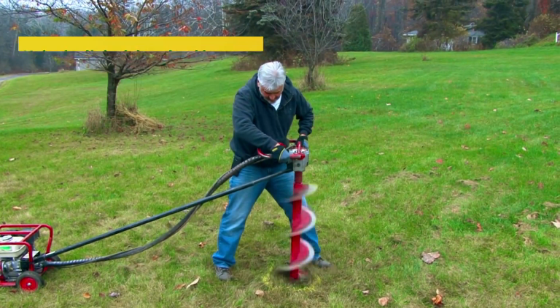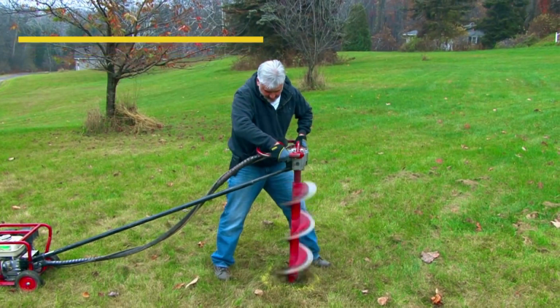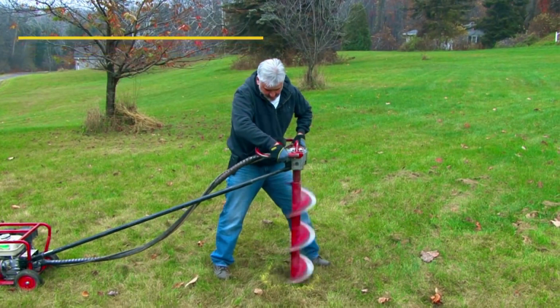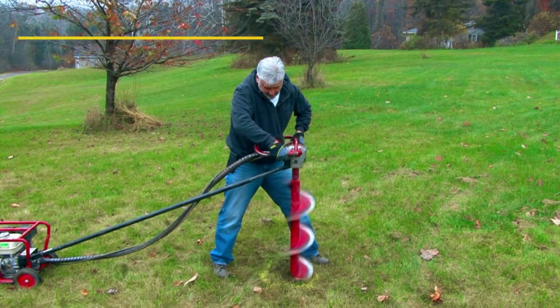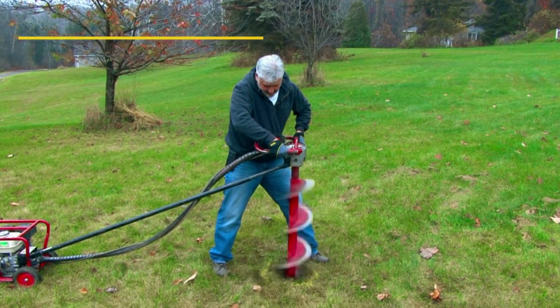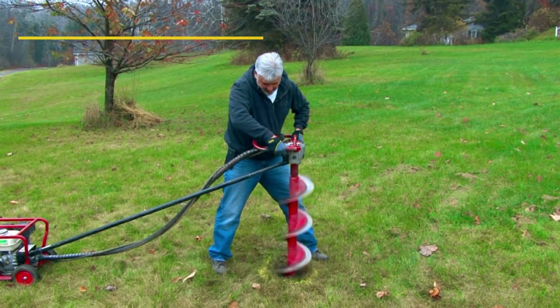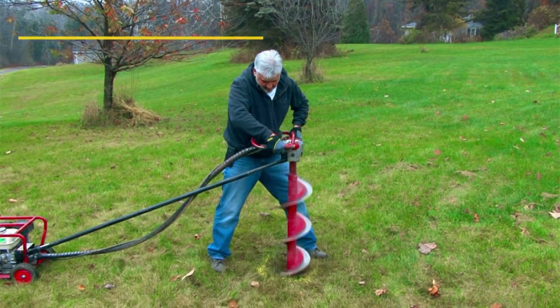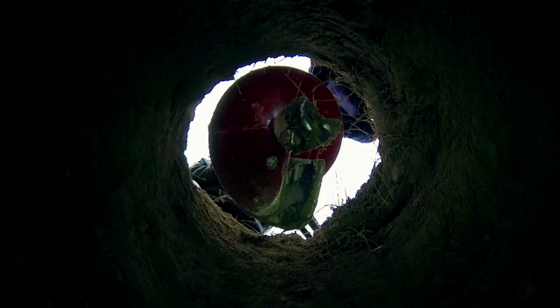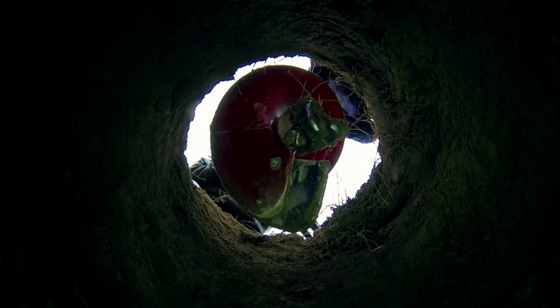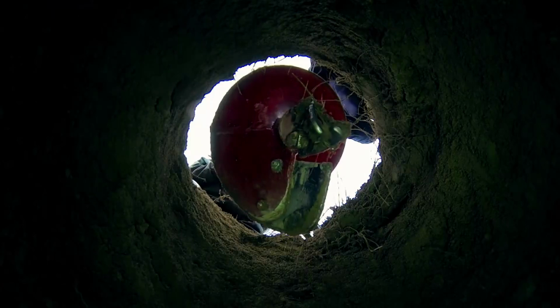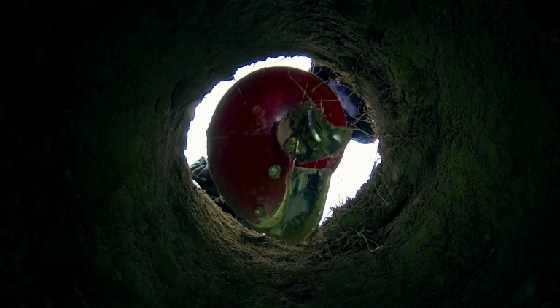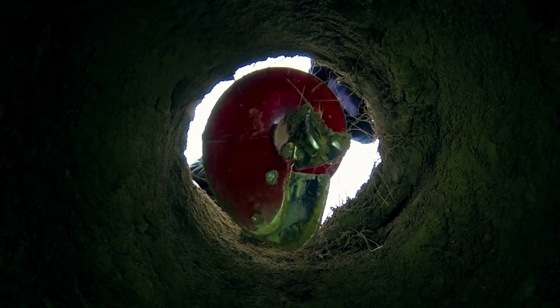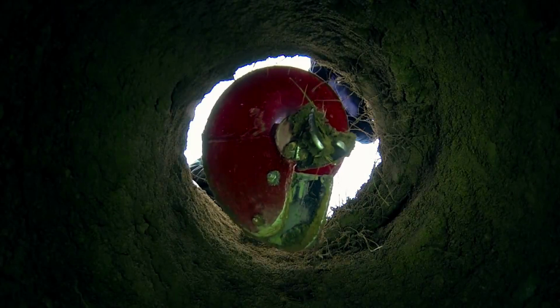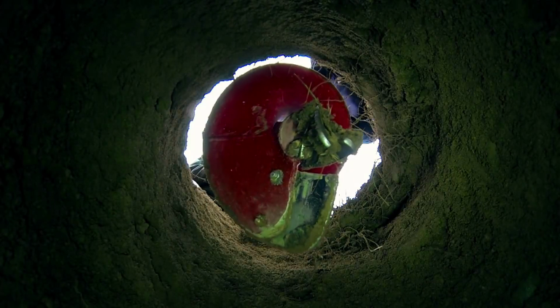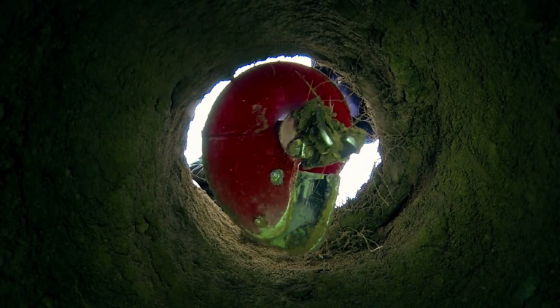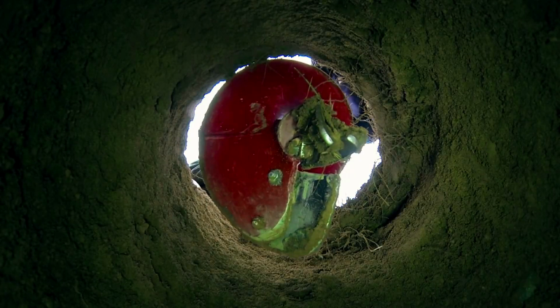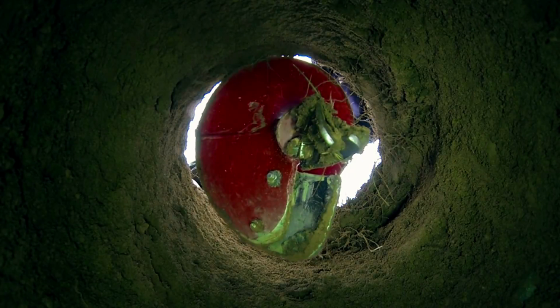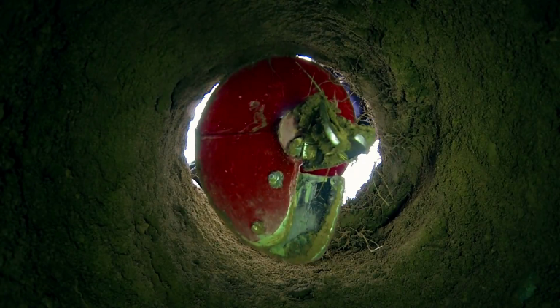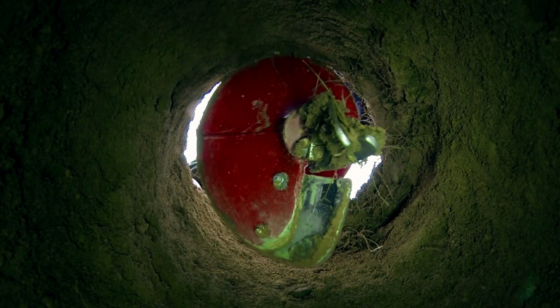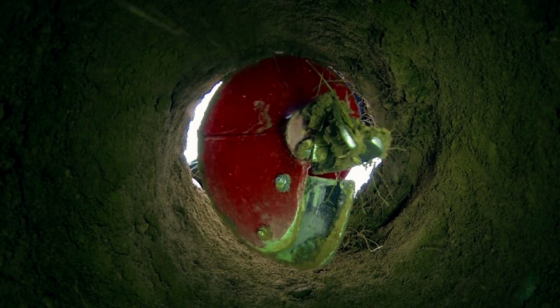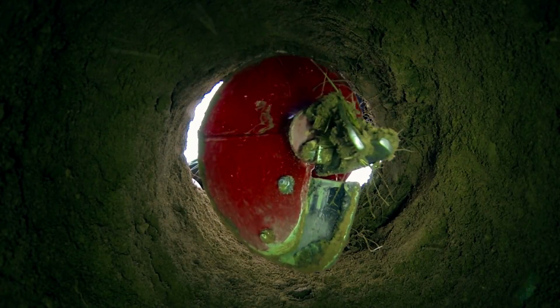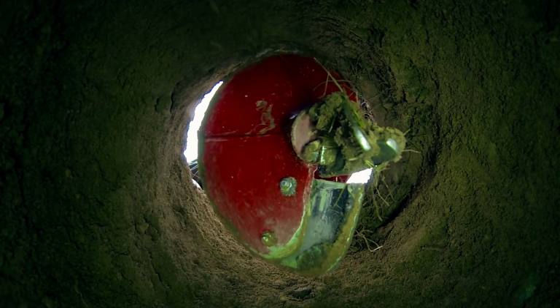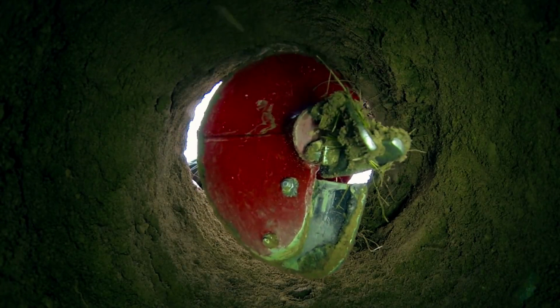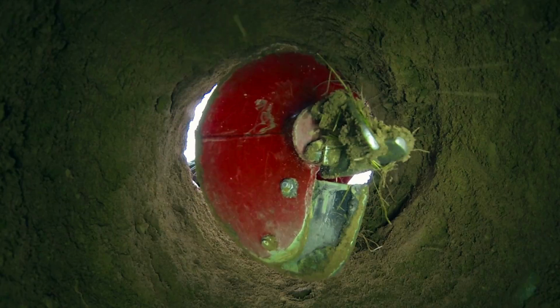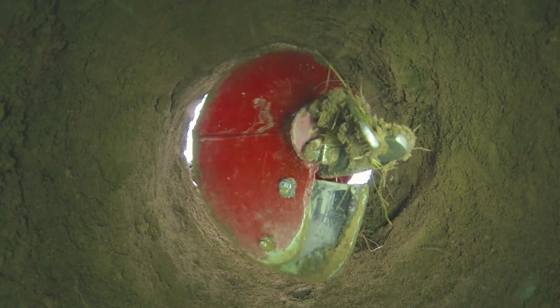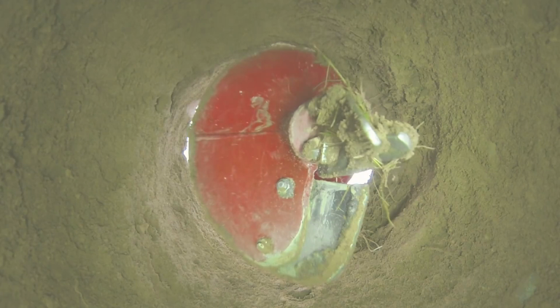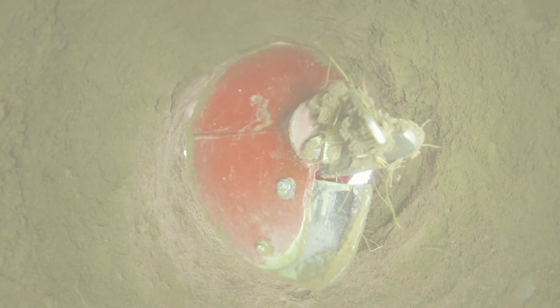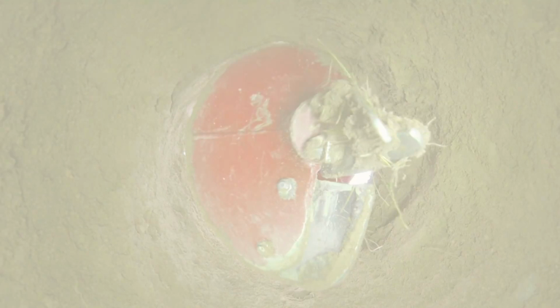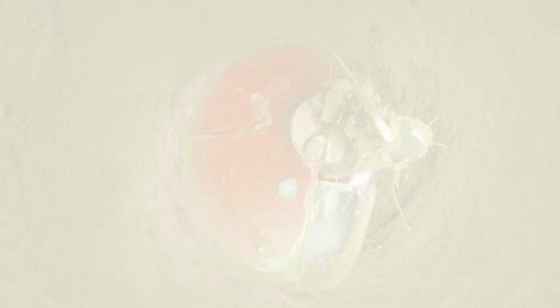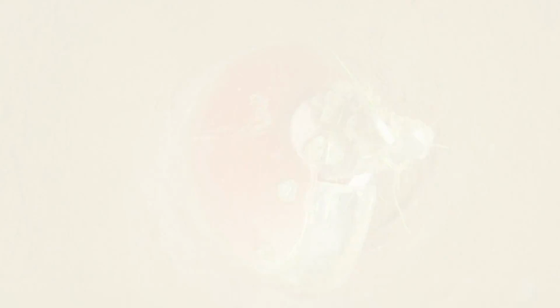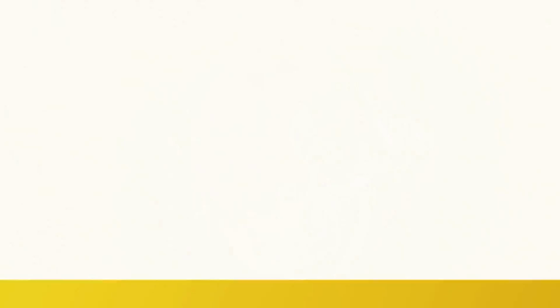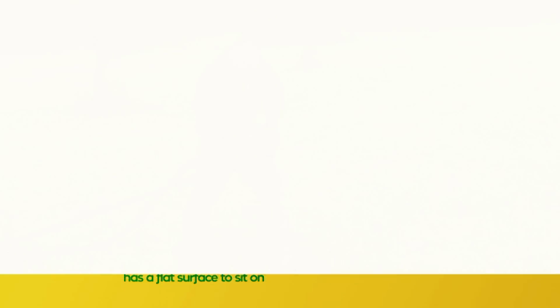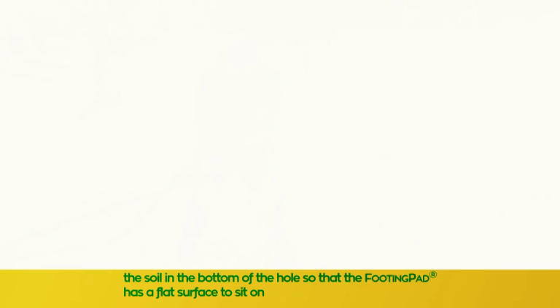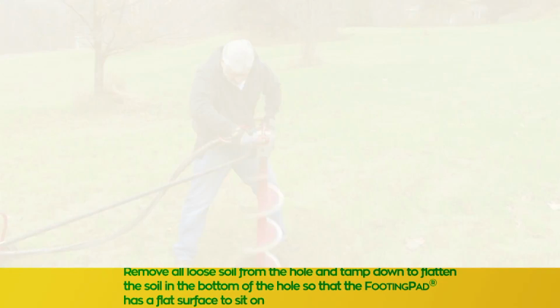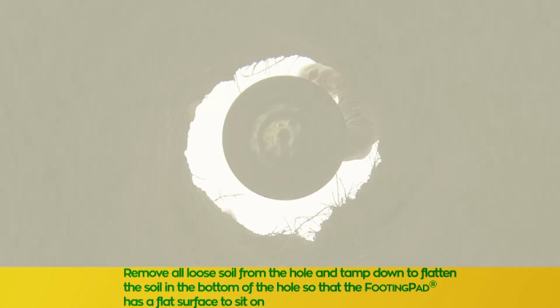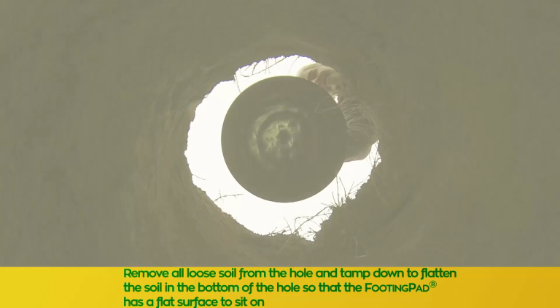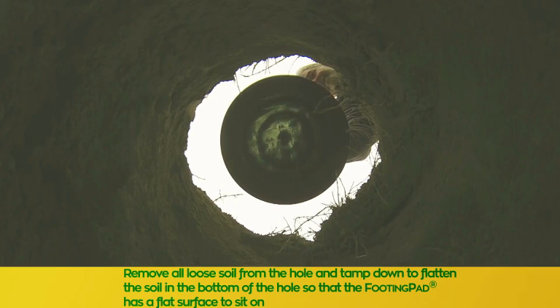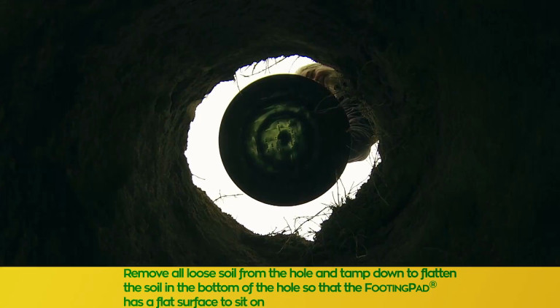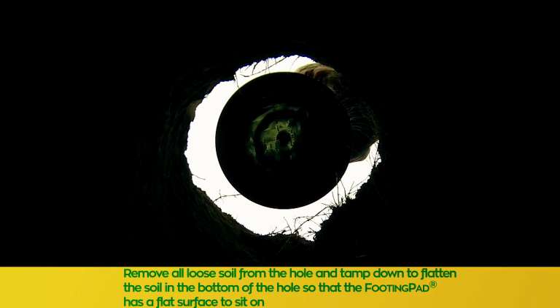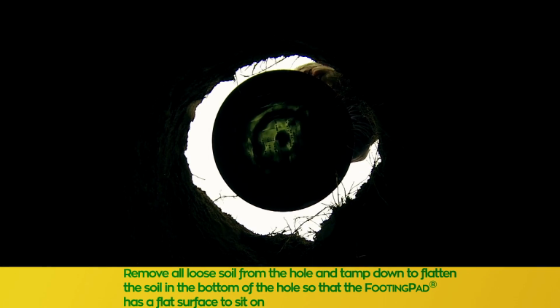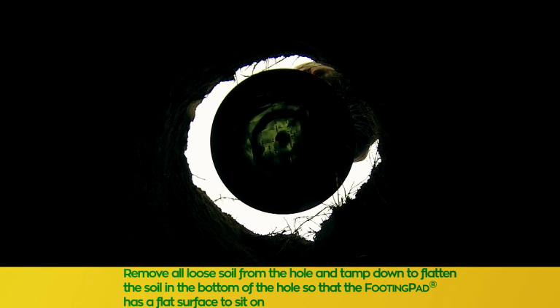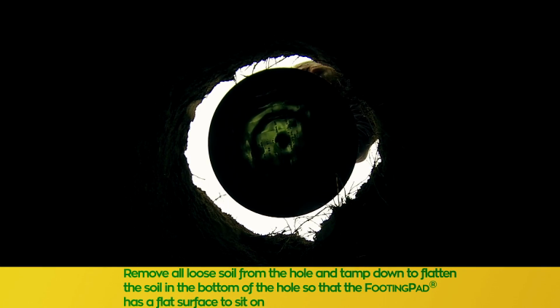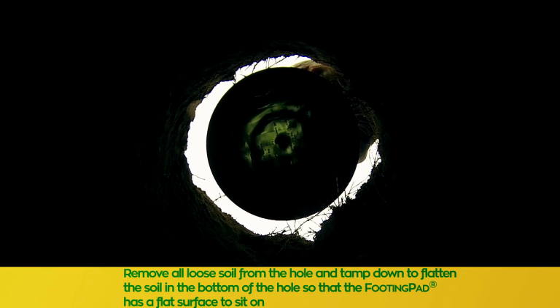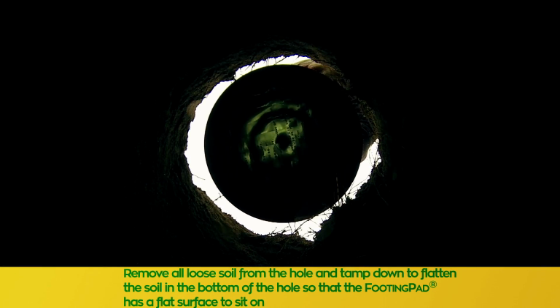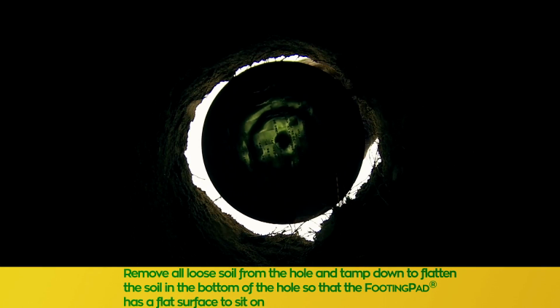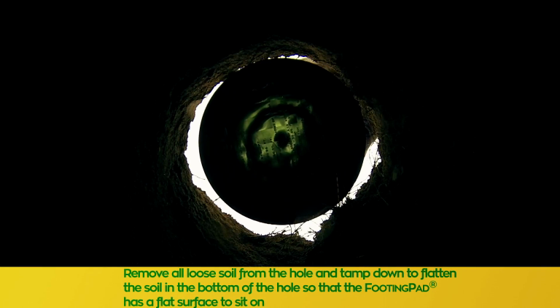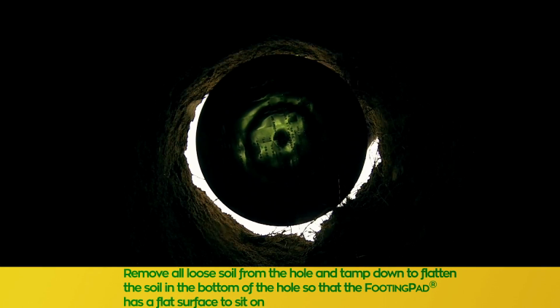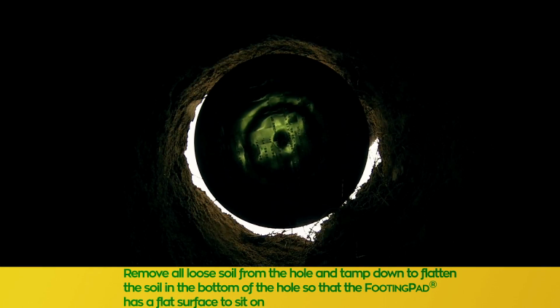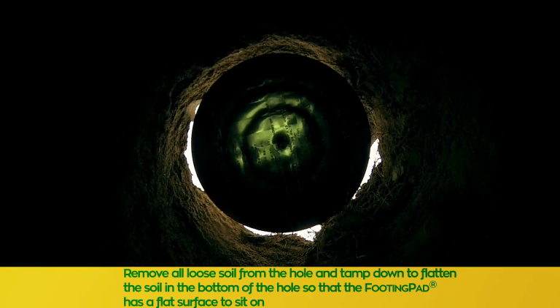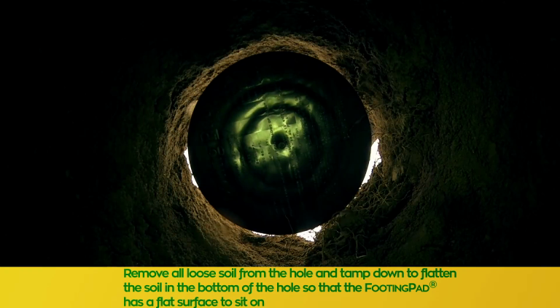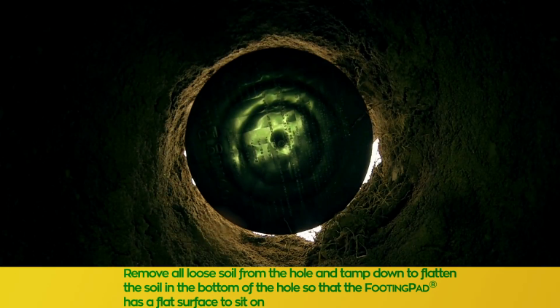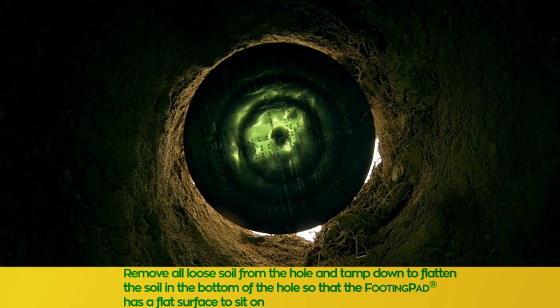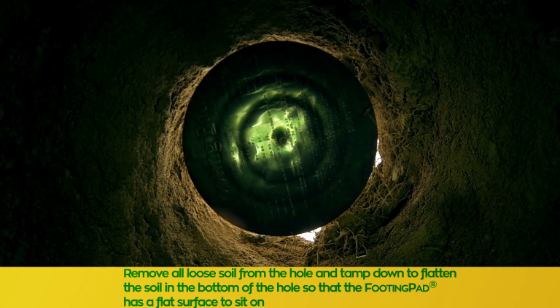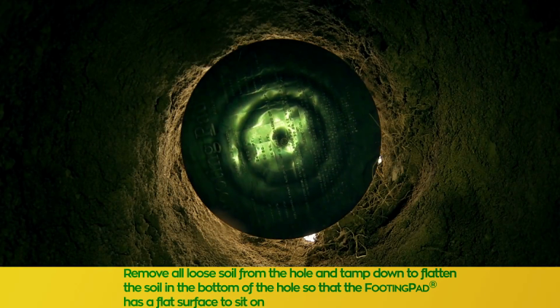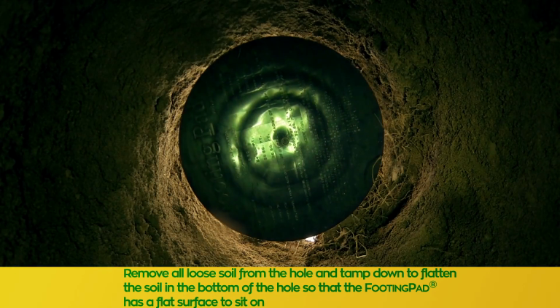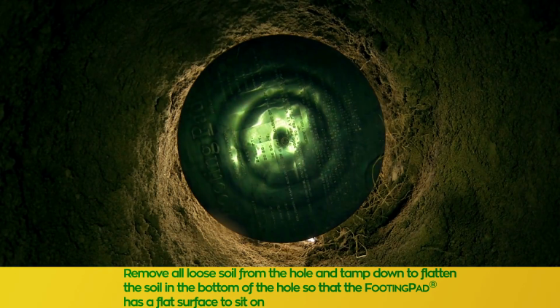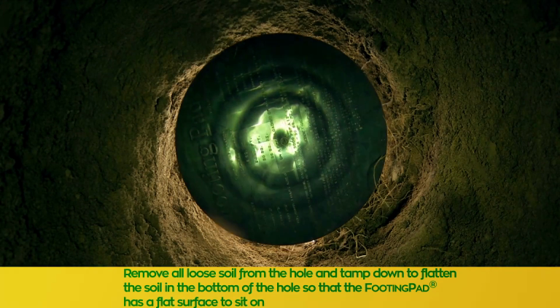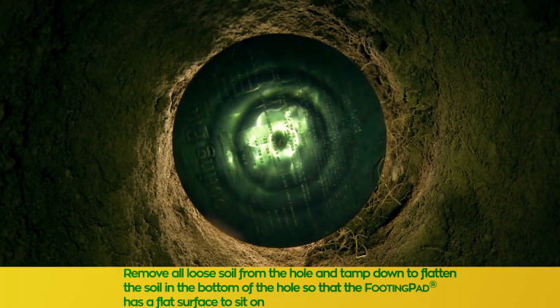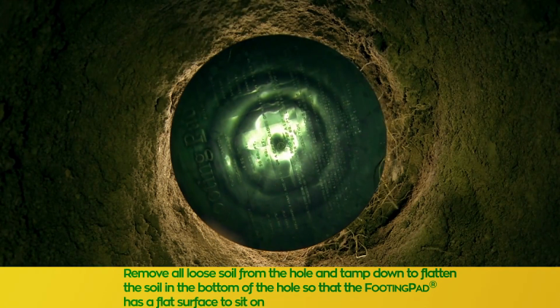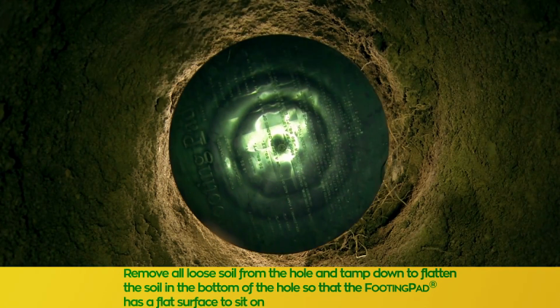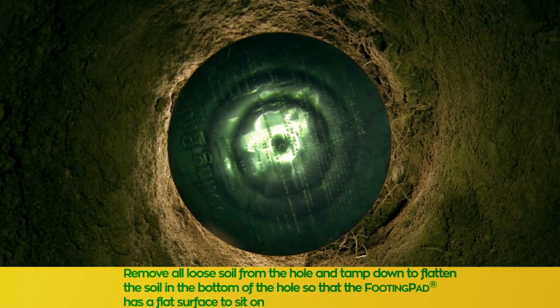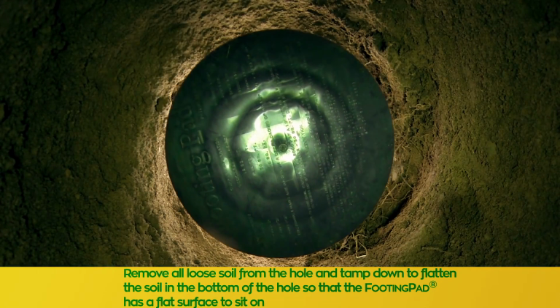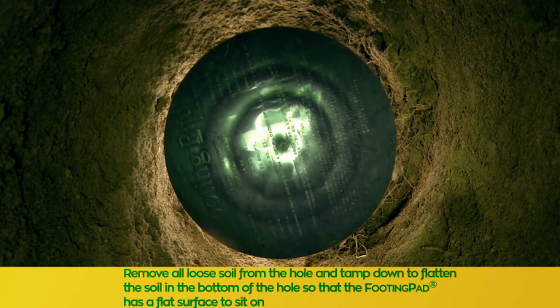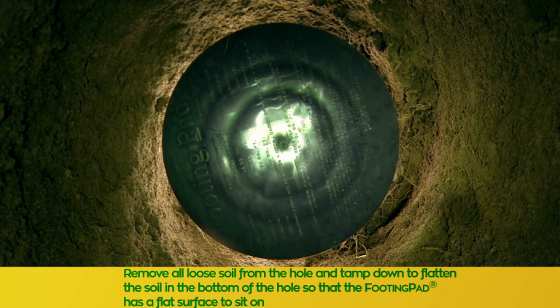Remove all the loose soil from the hole and tamp down to flatten the soil at the bottom of the hole so that the footing pad has a flat surface to sit on.